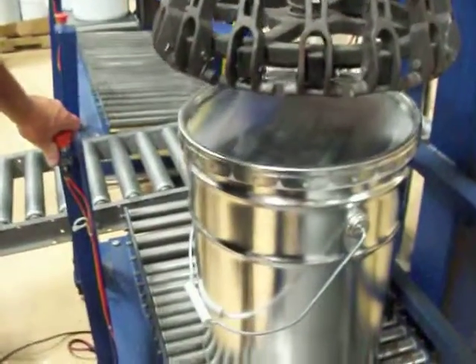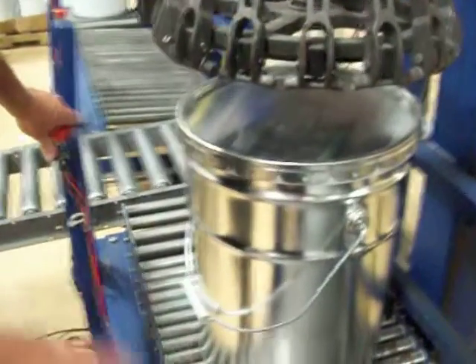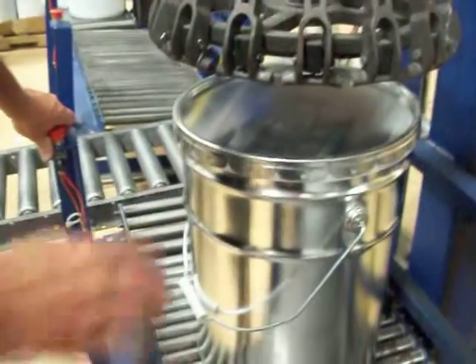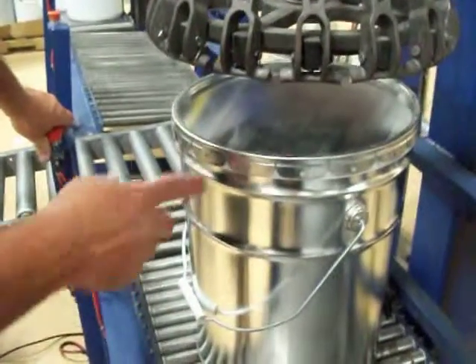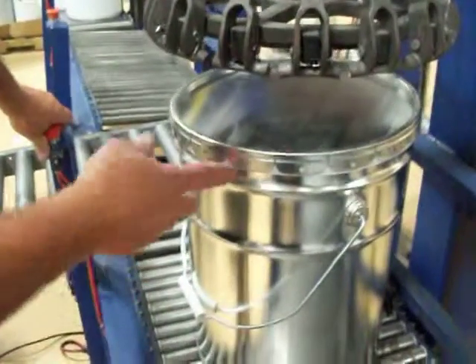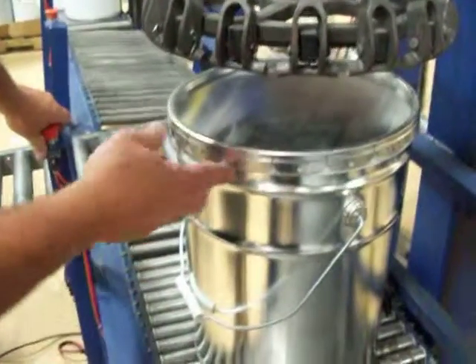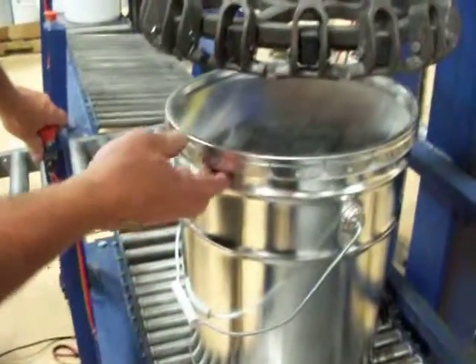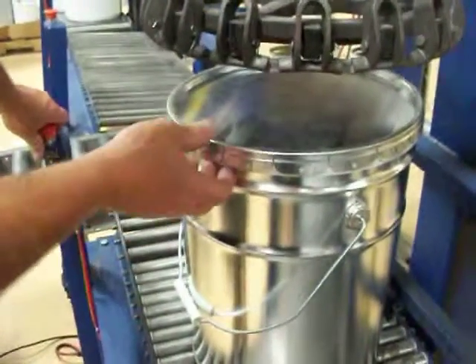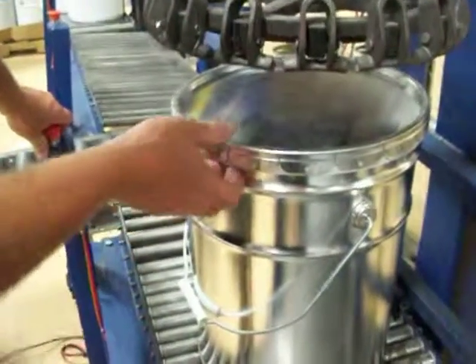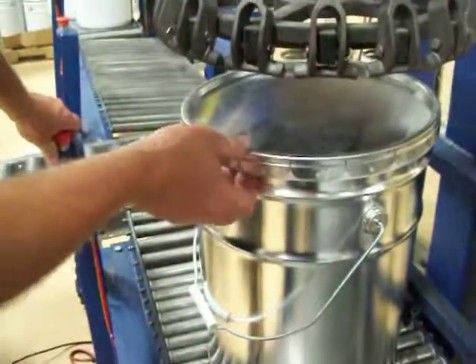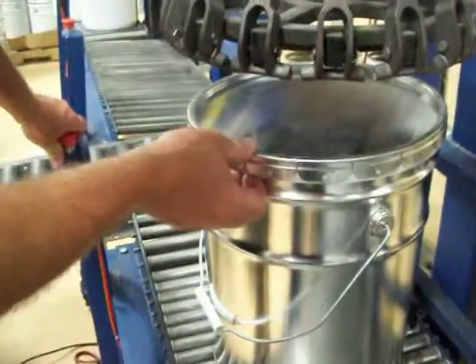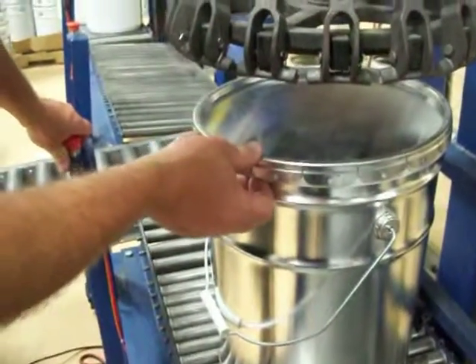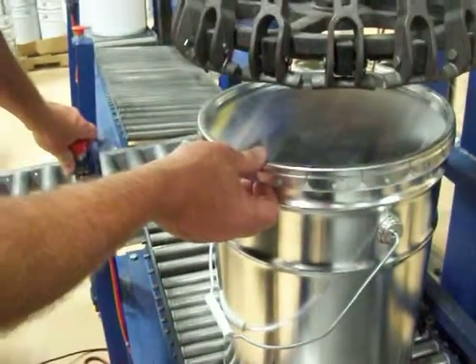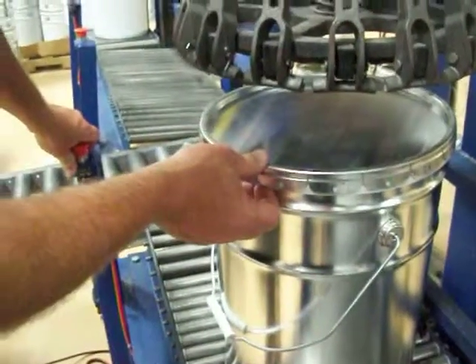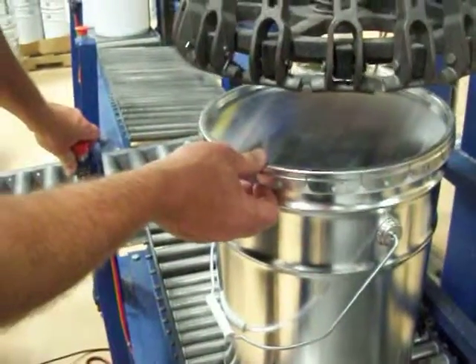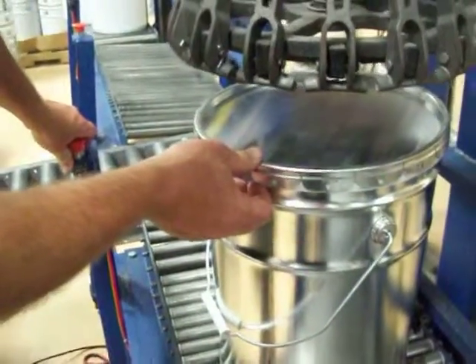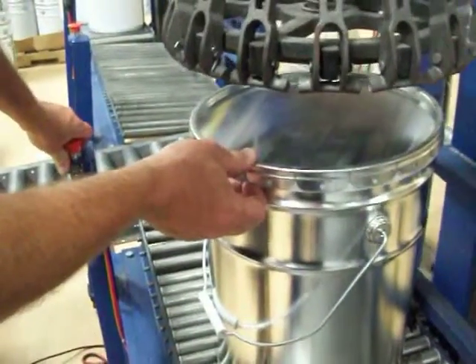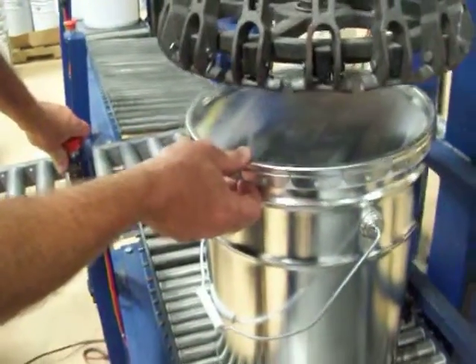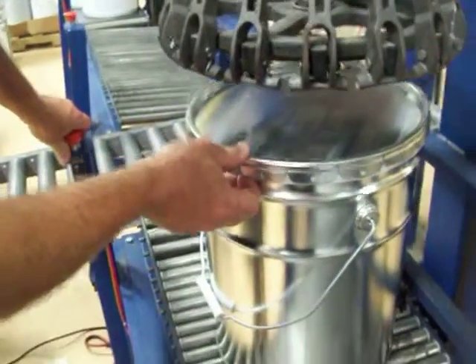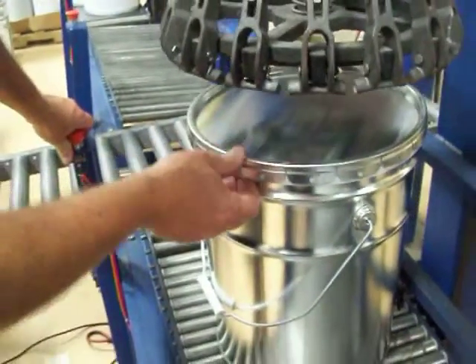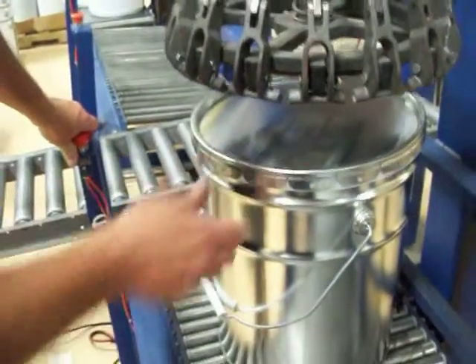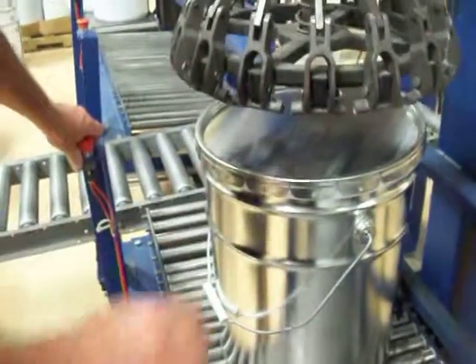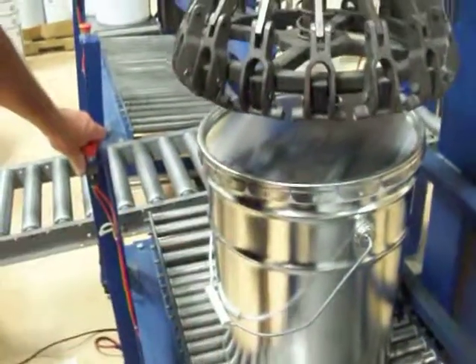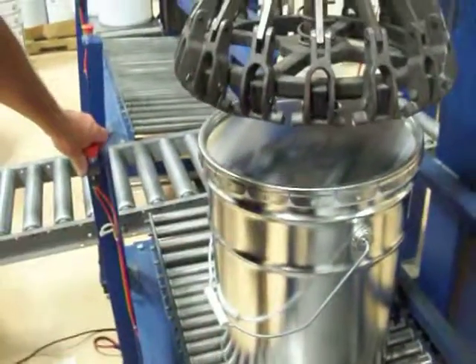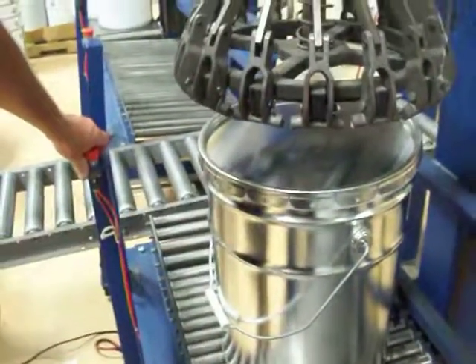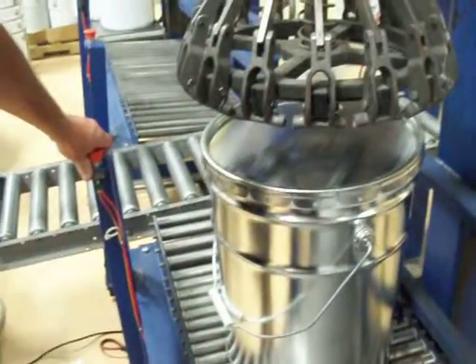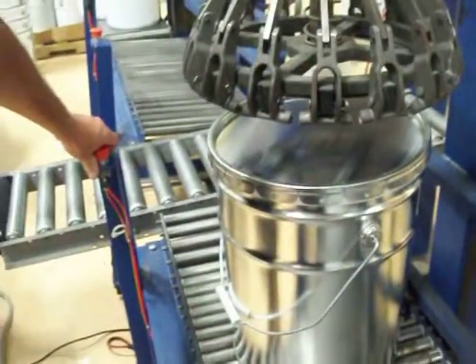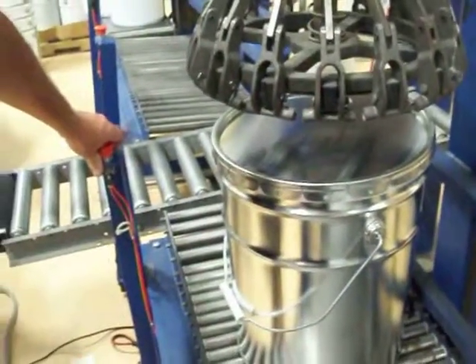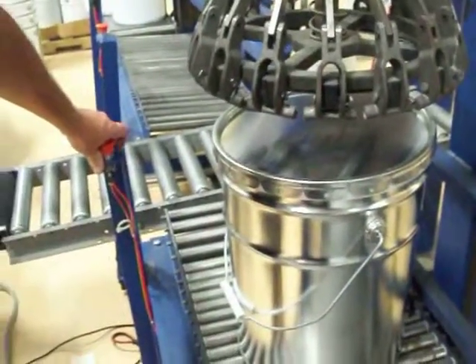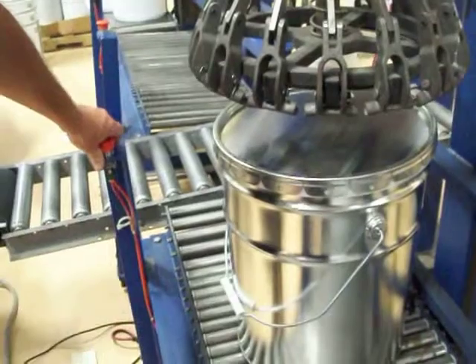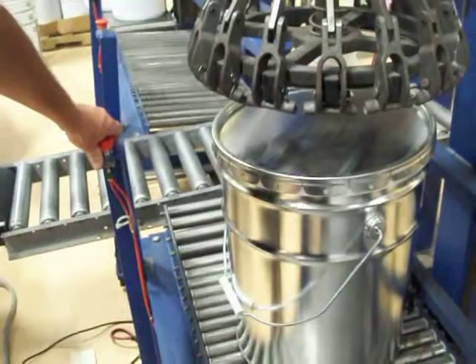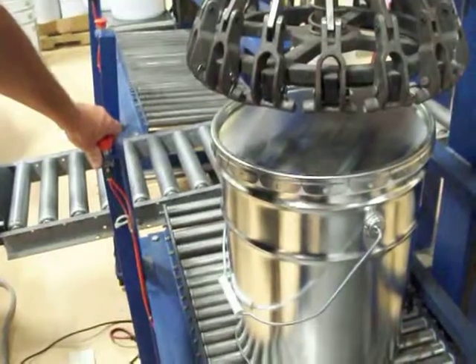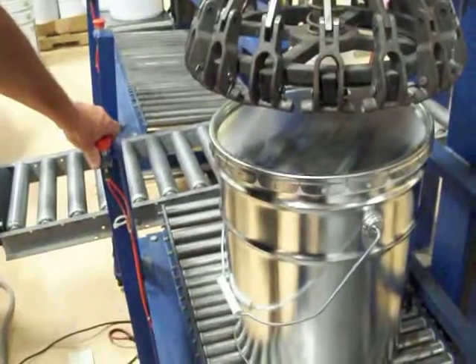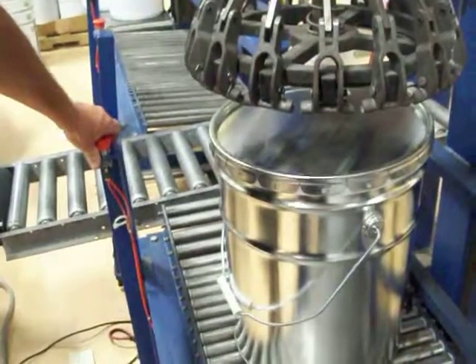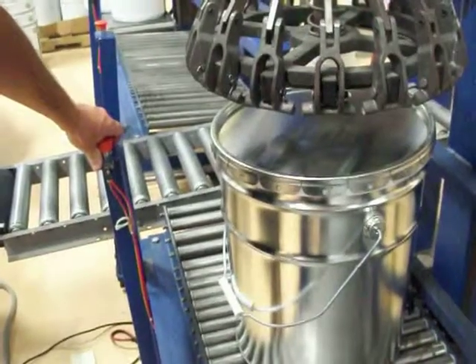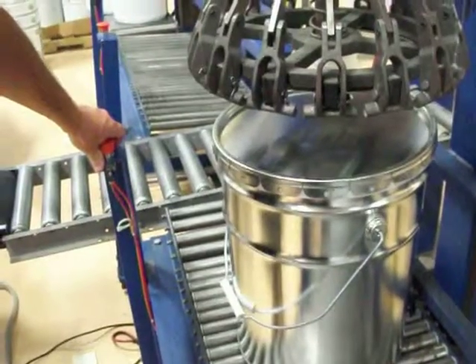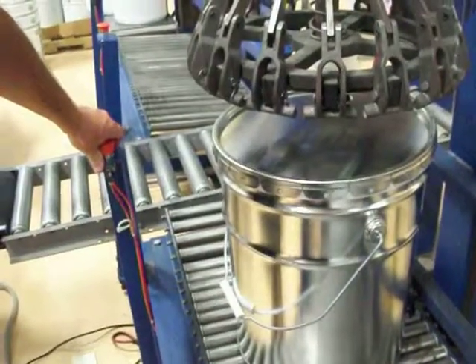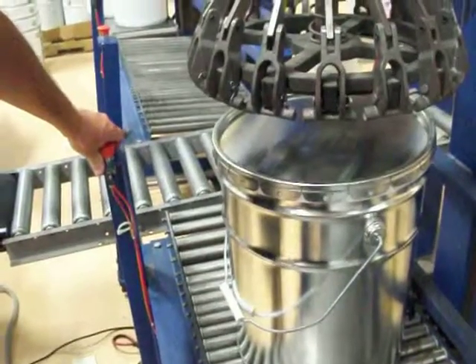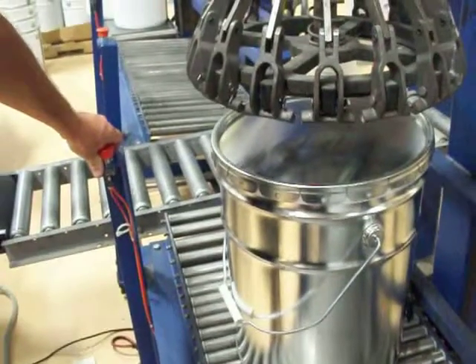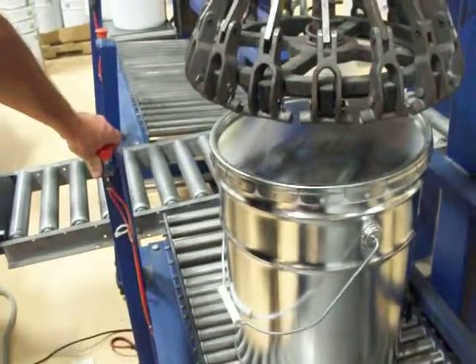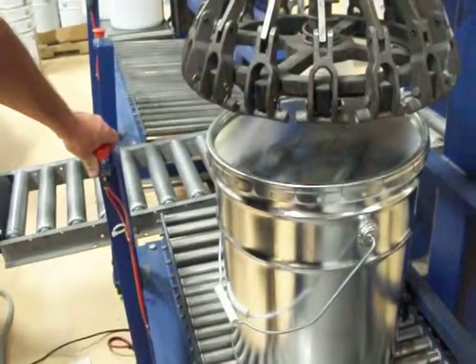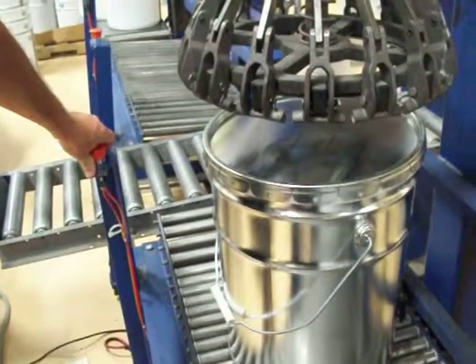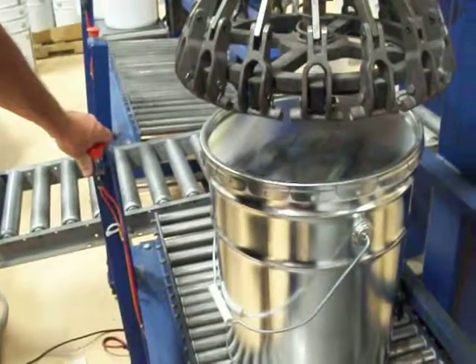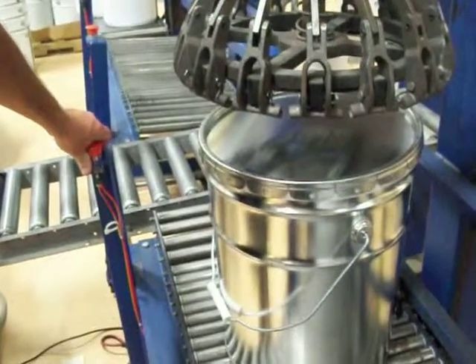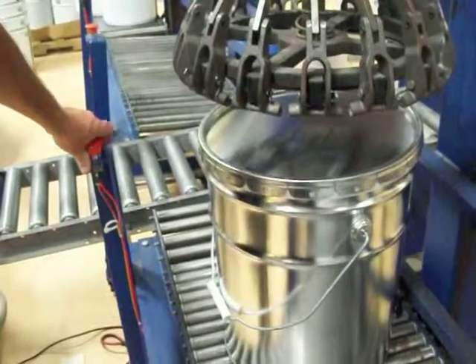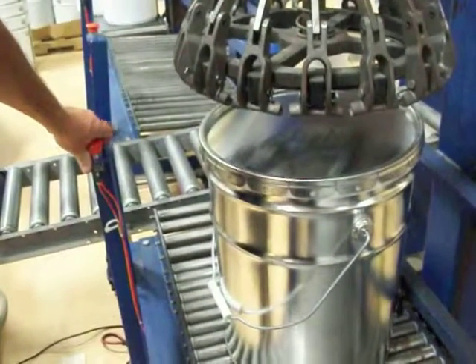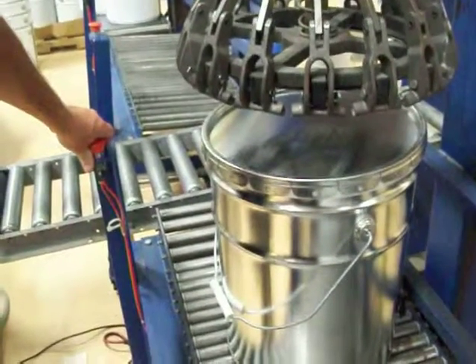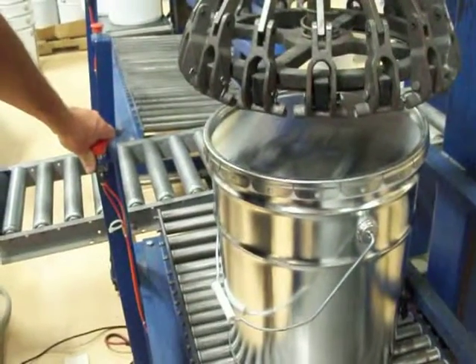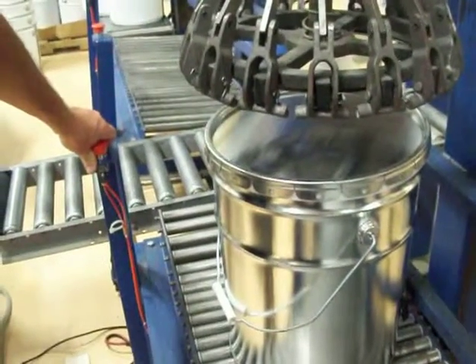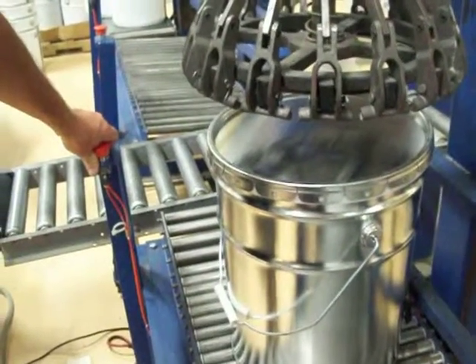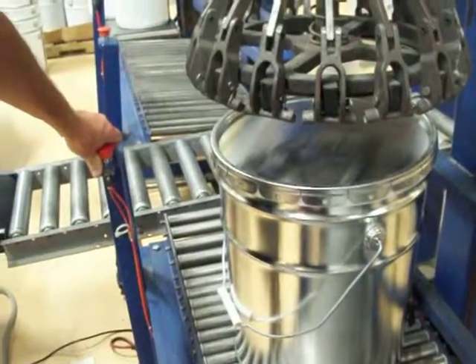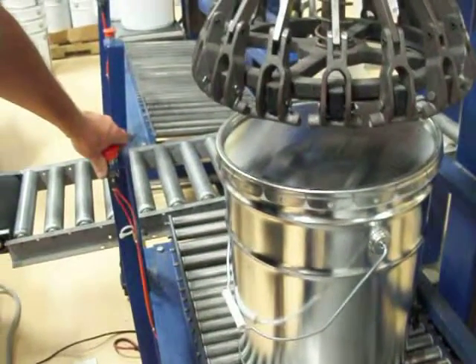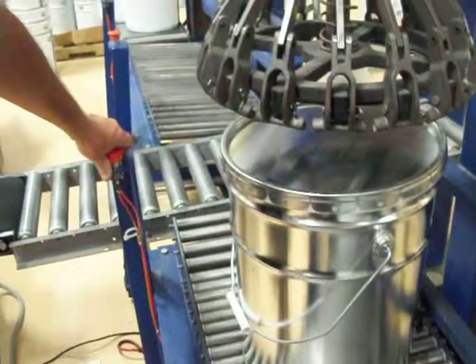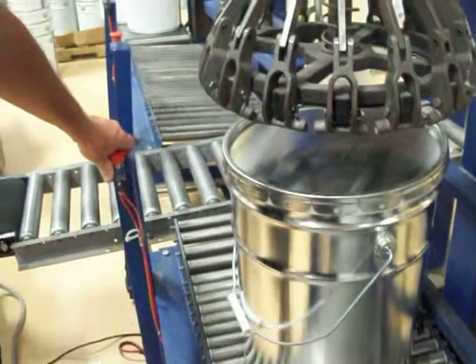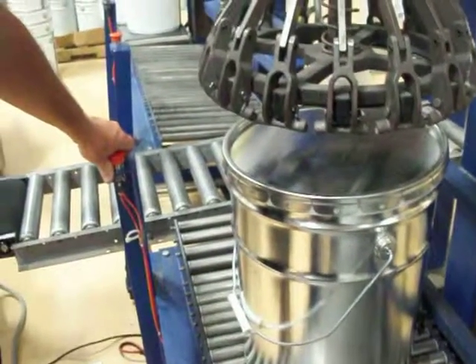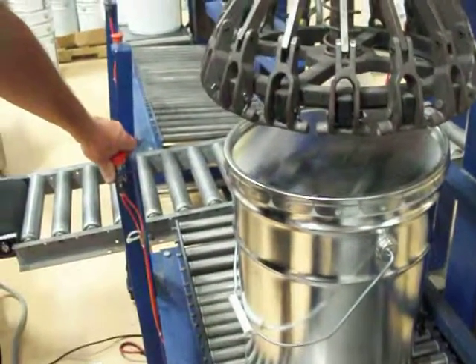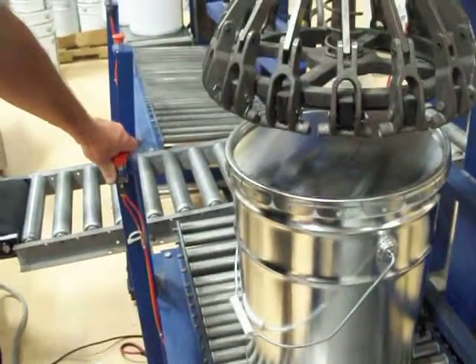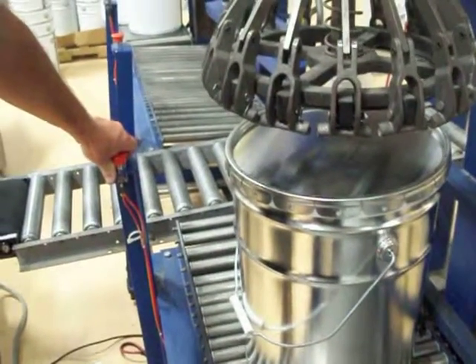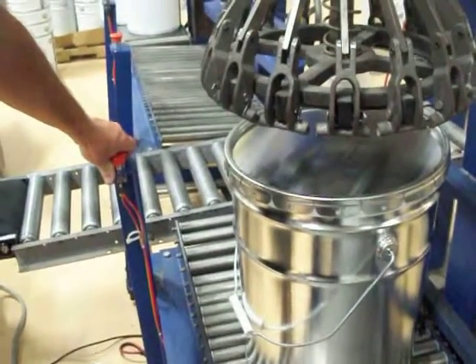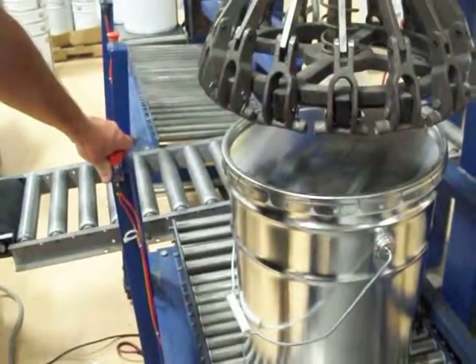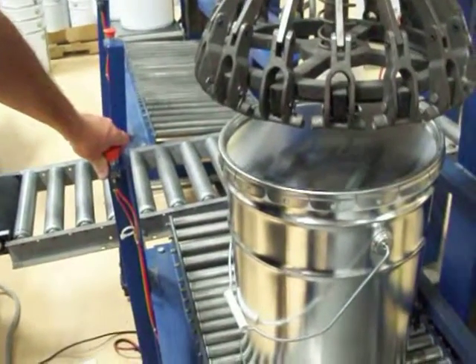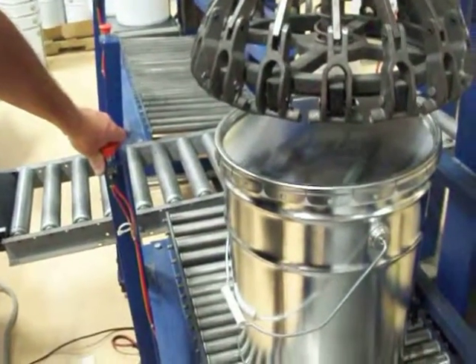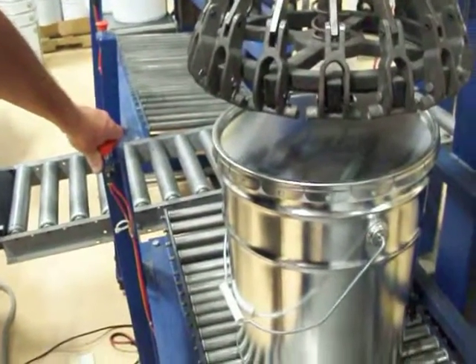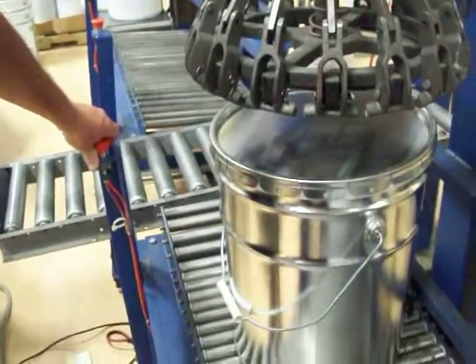This is a liner that the company we're here demonstrating was kind enough to let us borrow. It actually has a gasket under it, like your first samples.